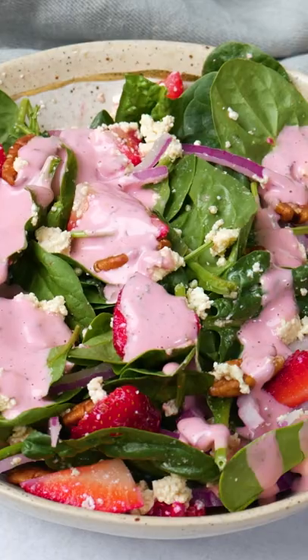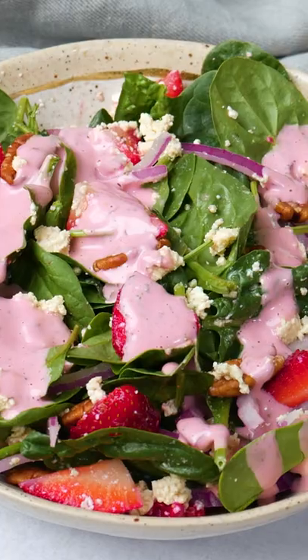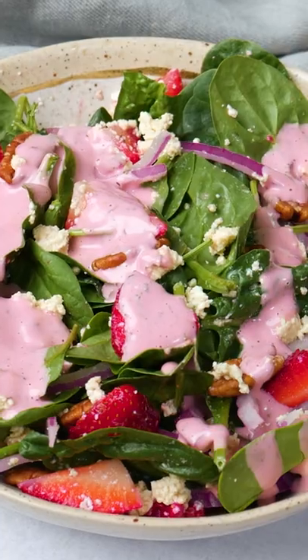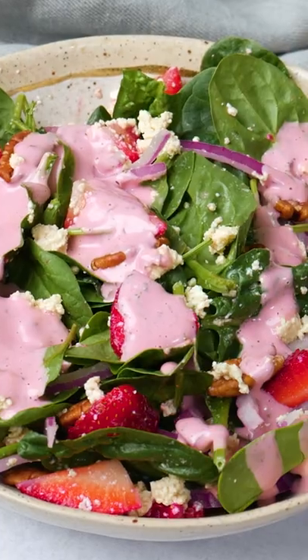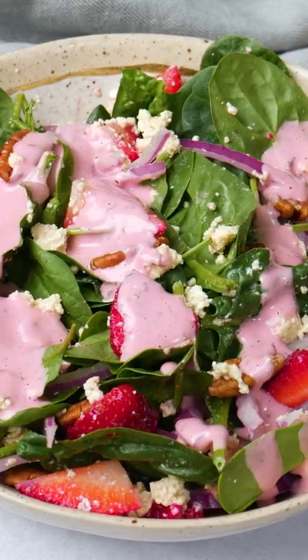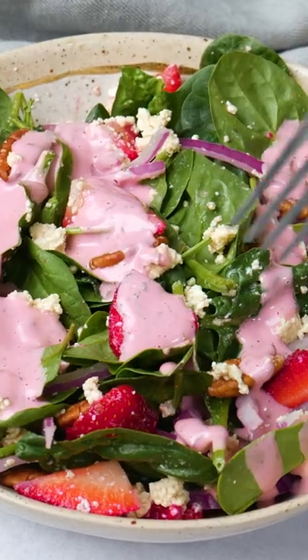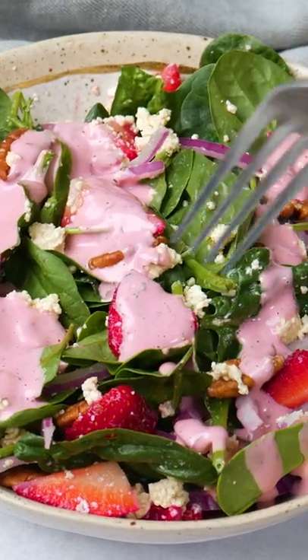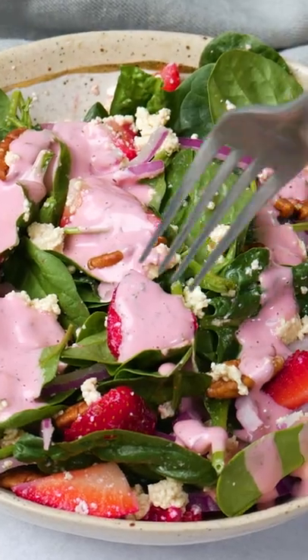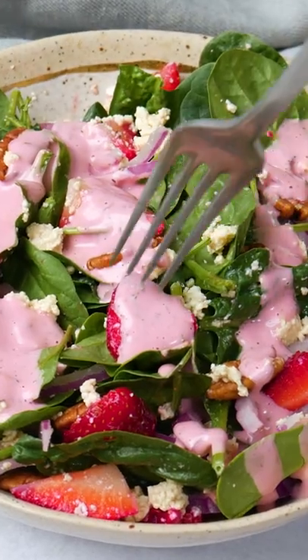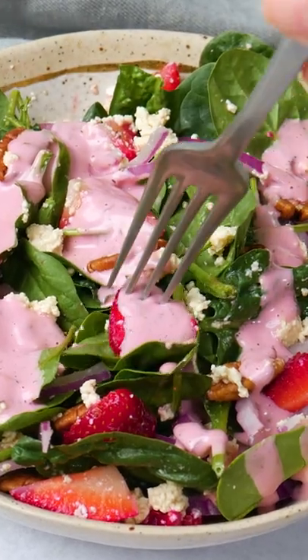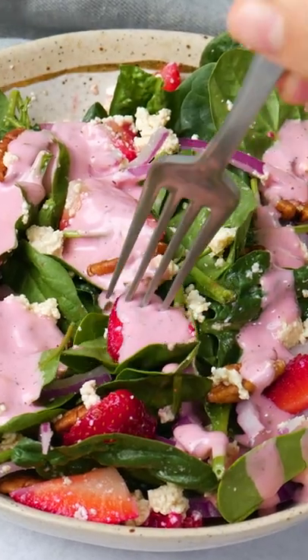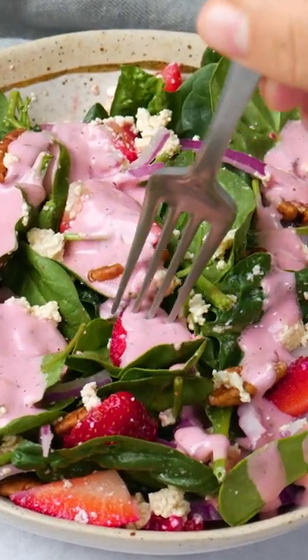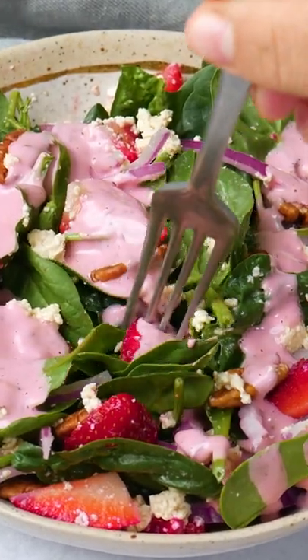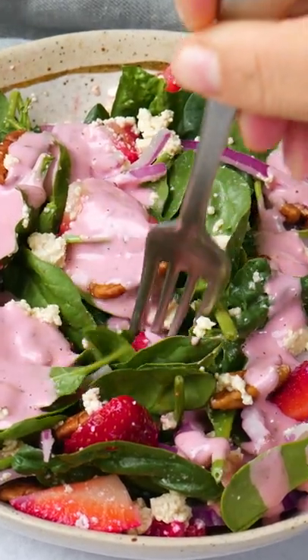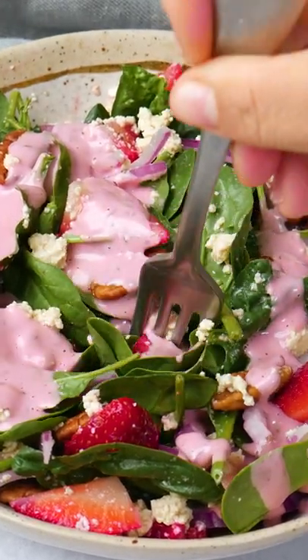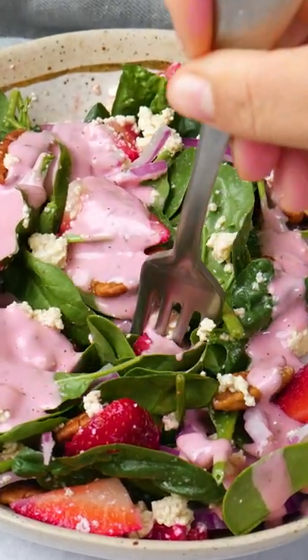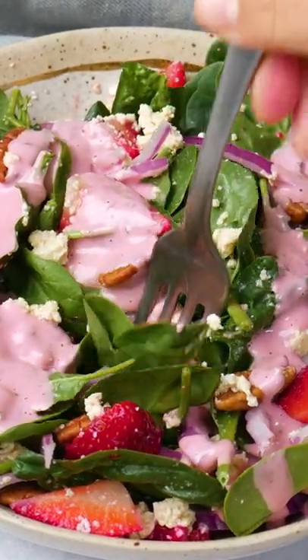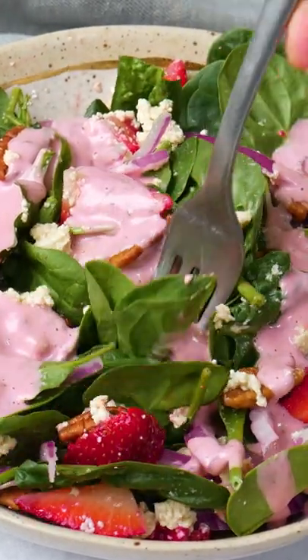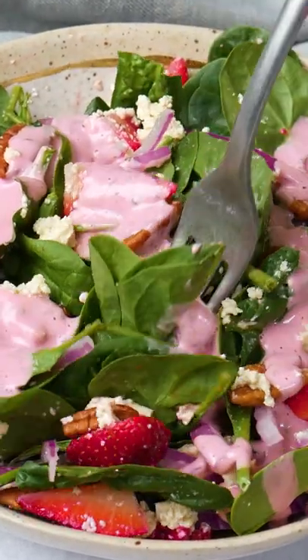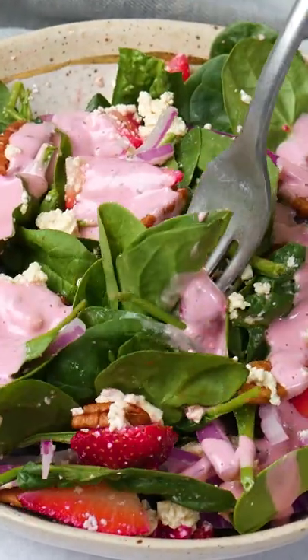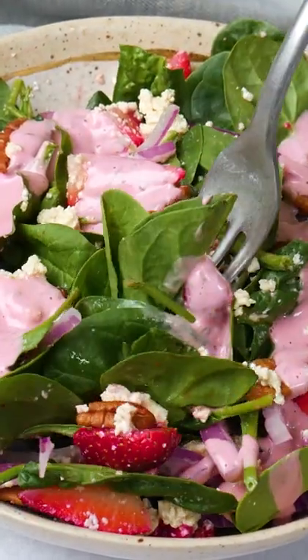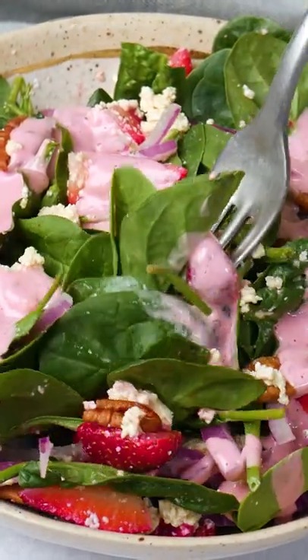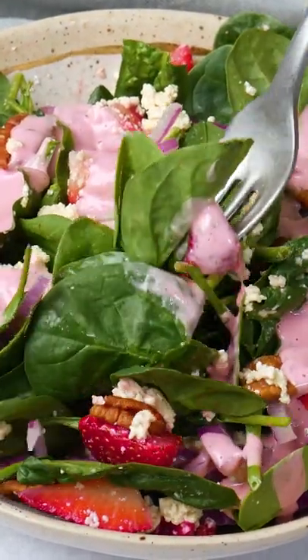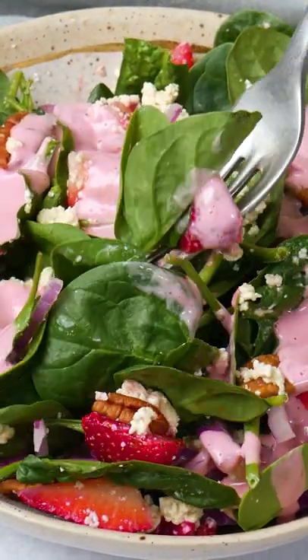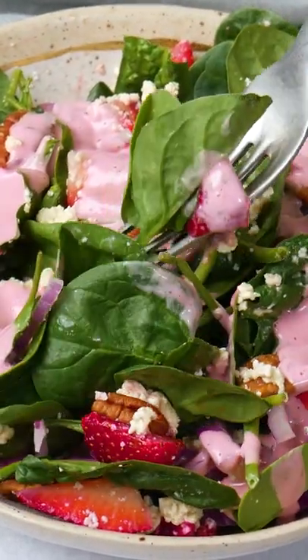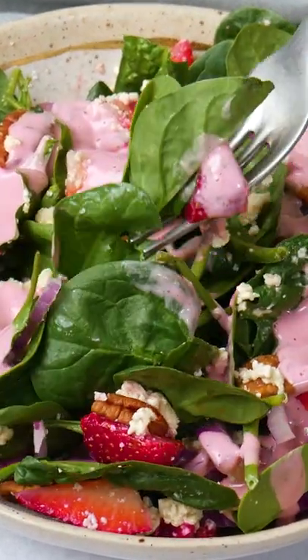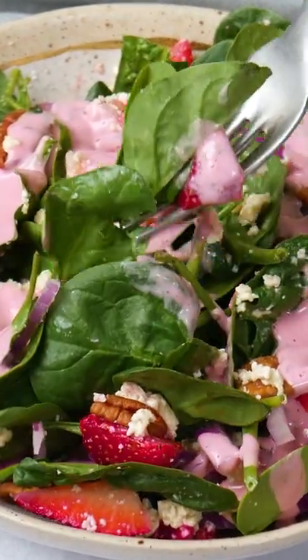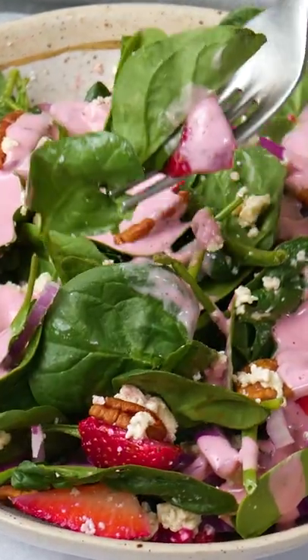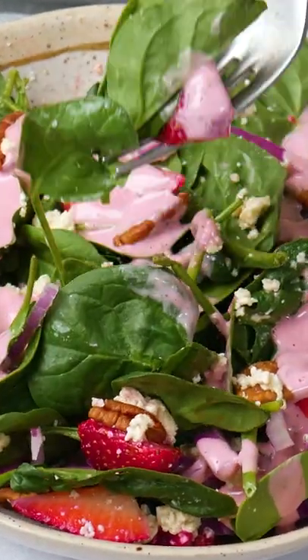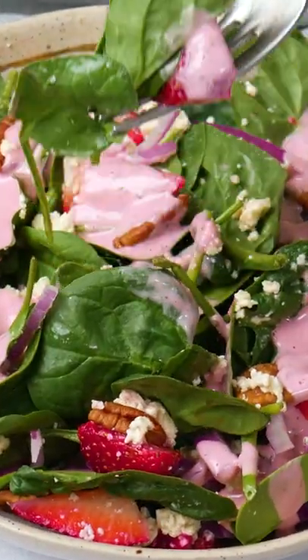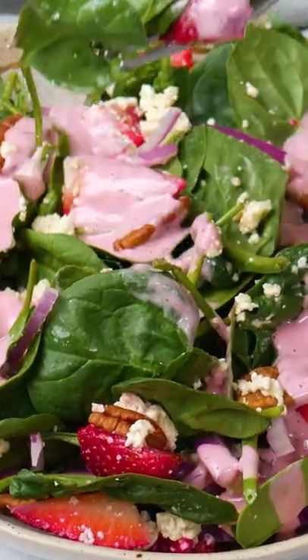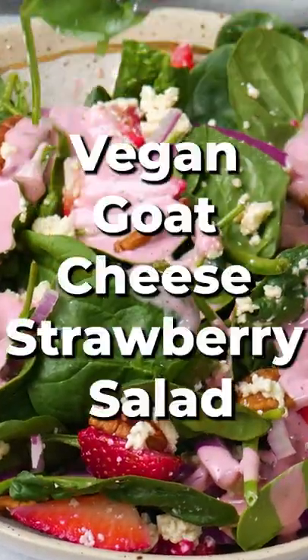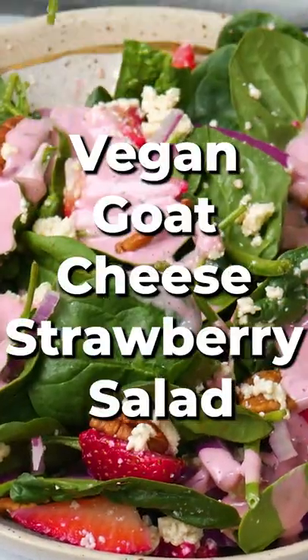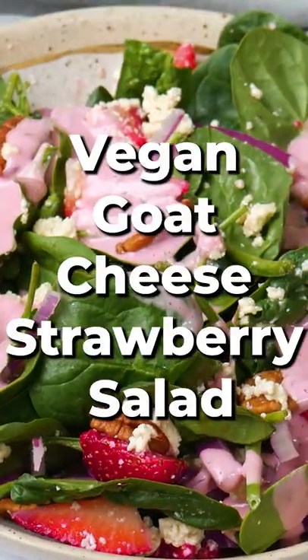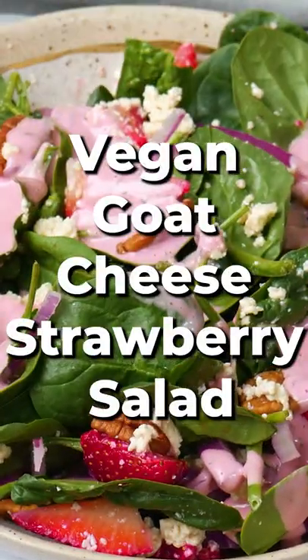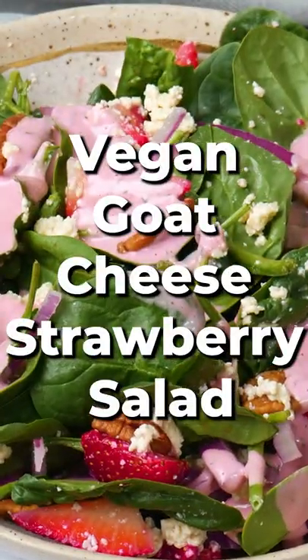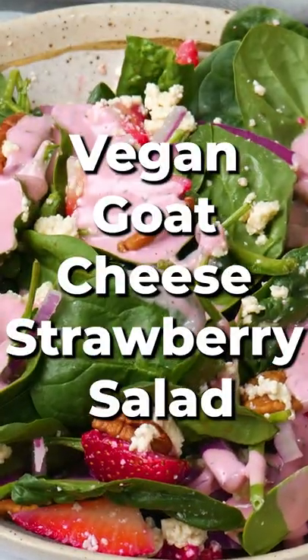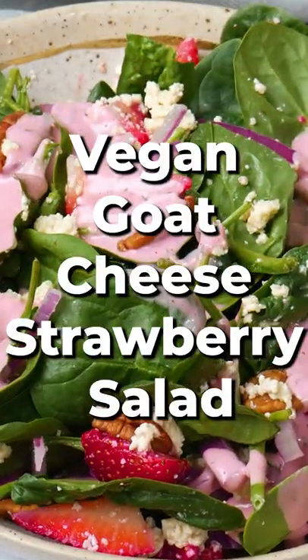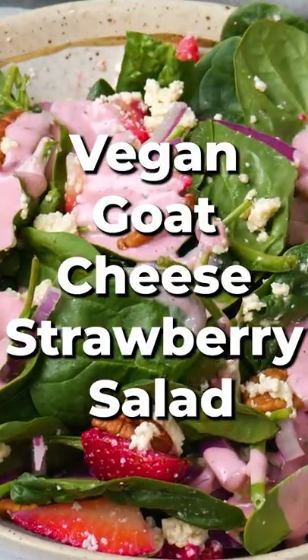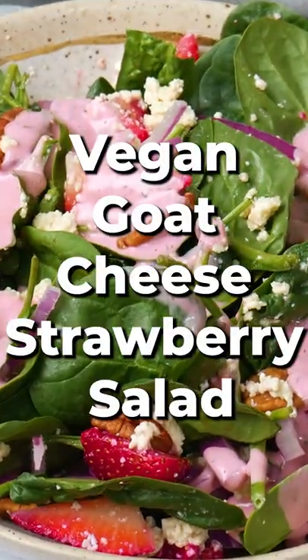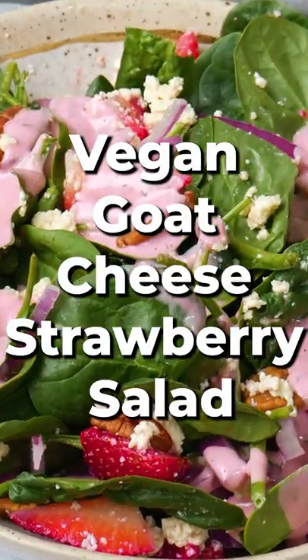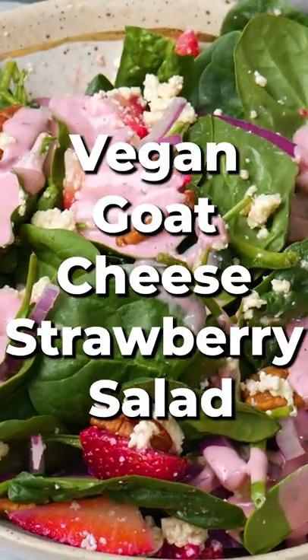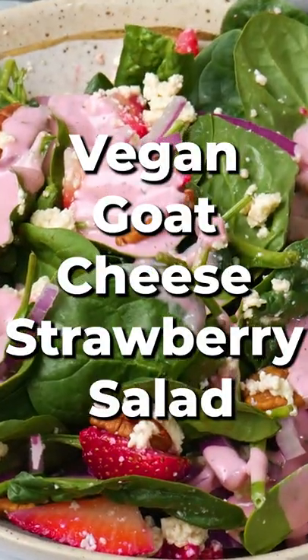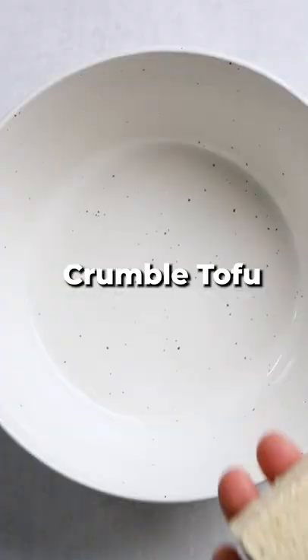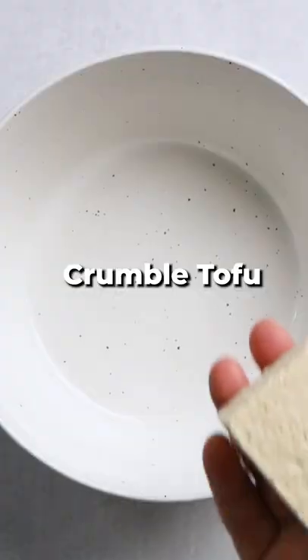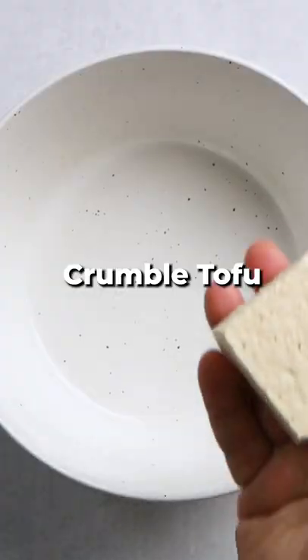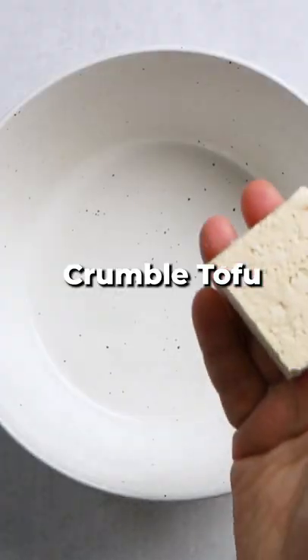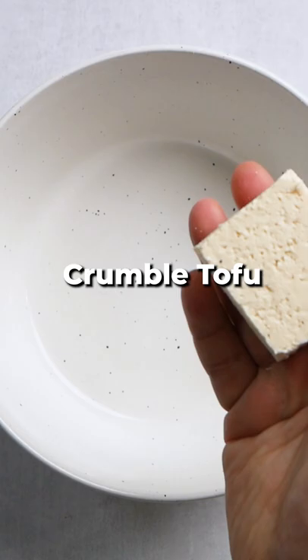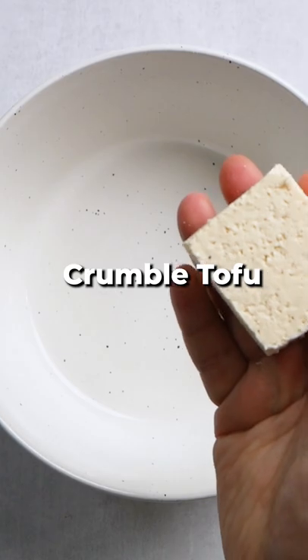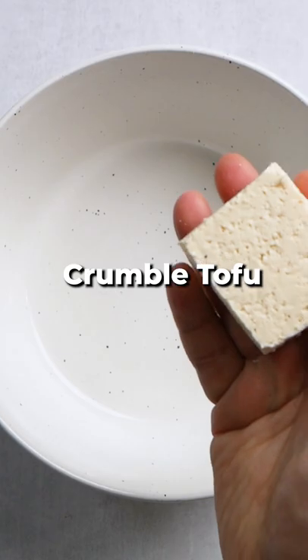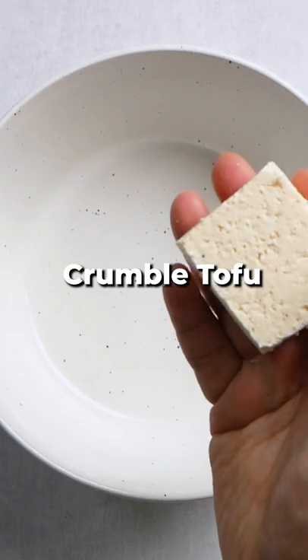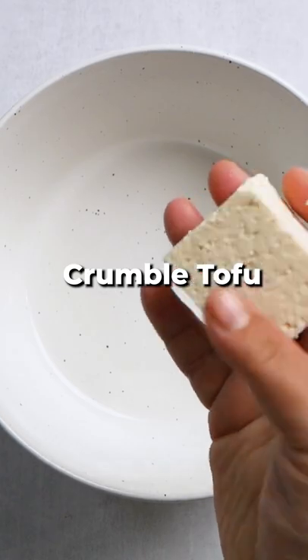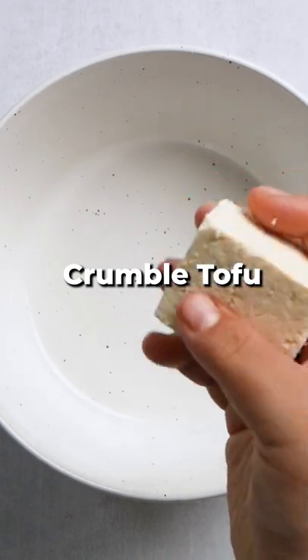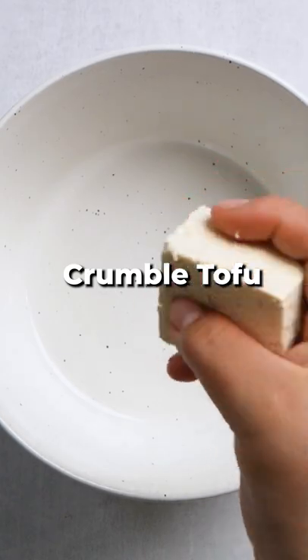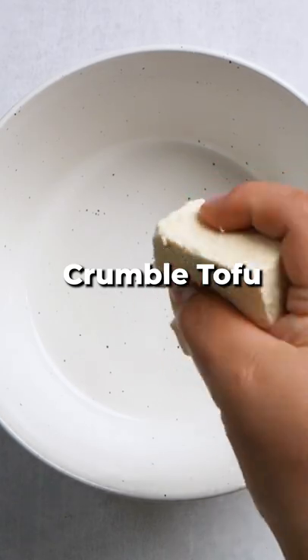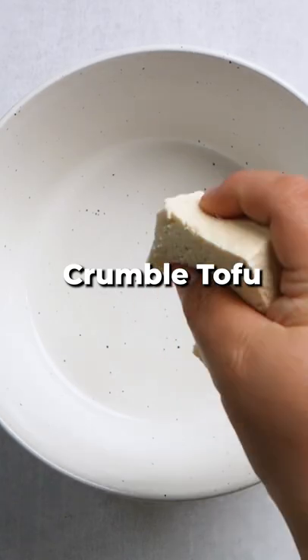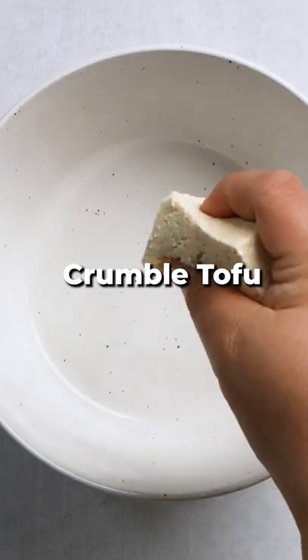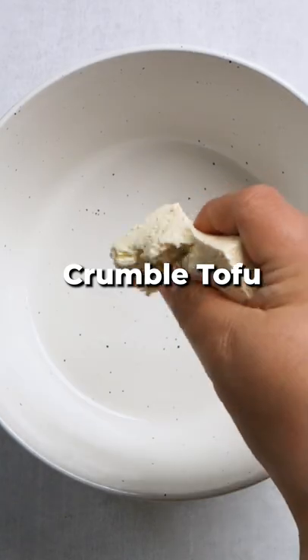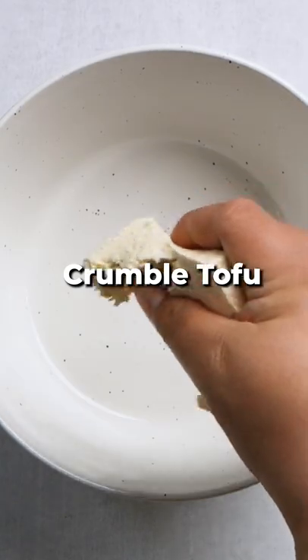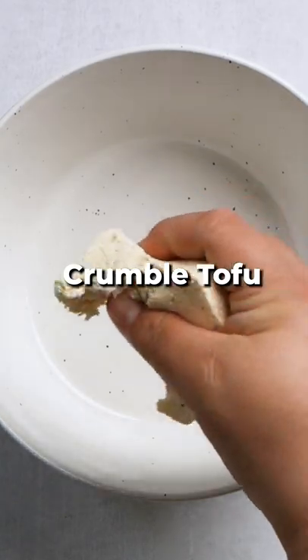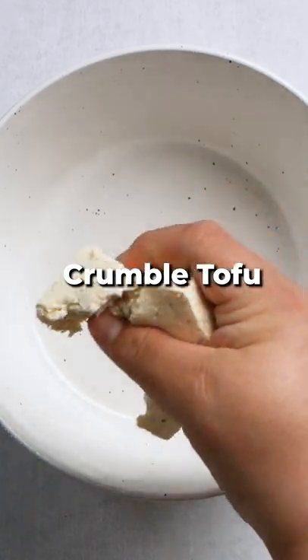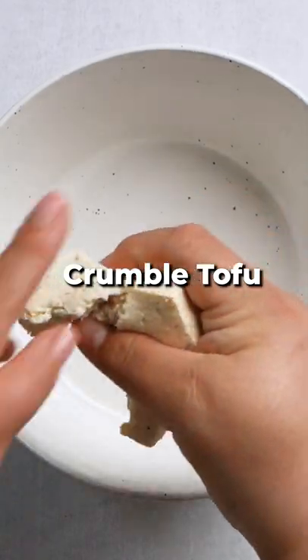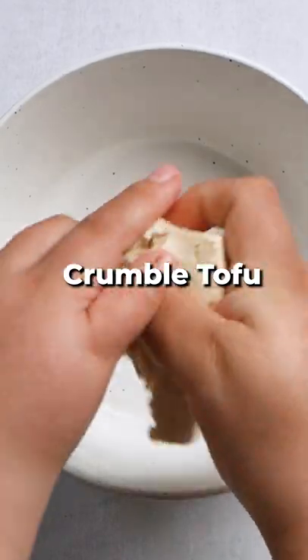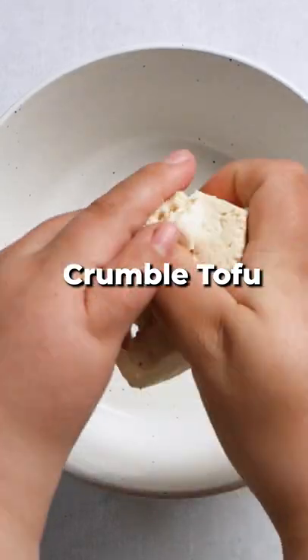Who said salad has to be boring? Let's make a strawberry spinach salad with homemade vegan goat cheese and strawberry tahini dressing.